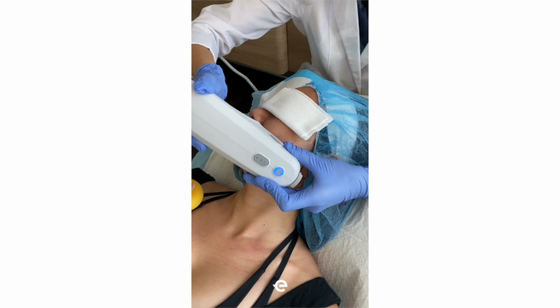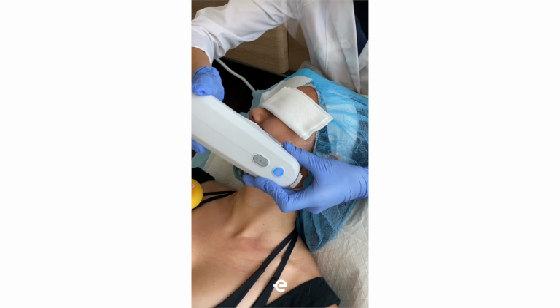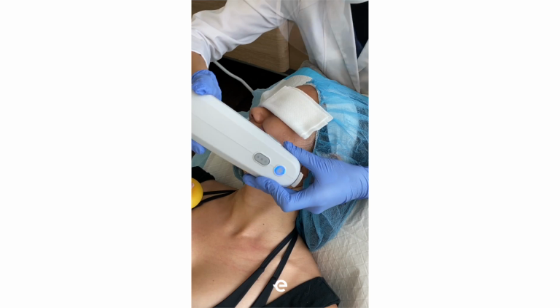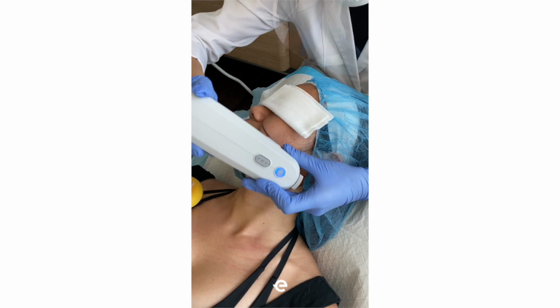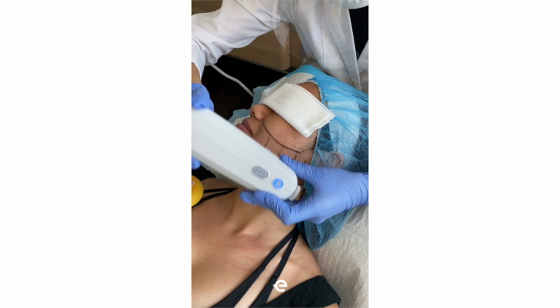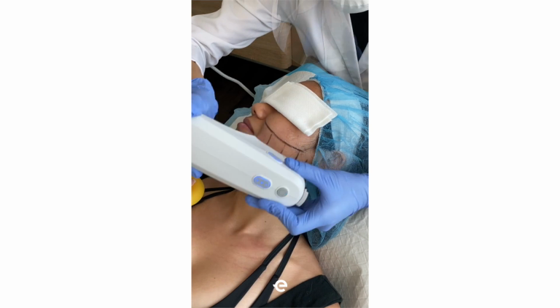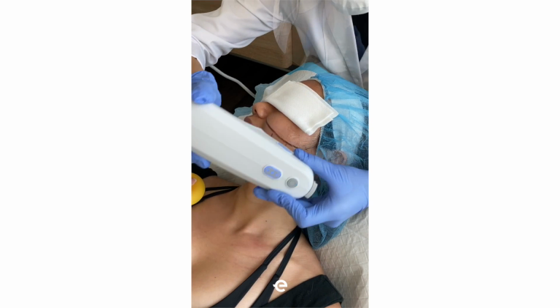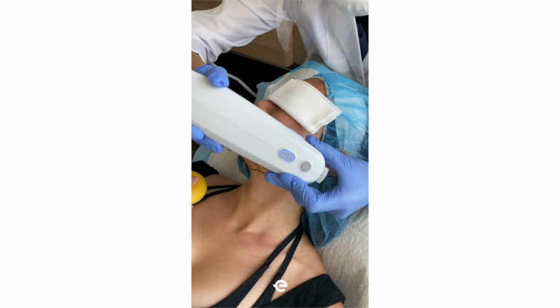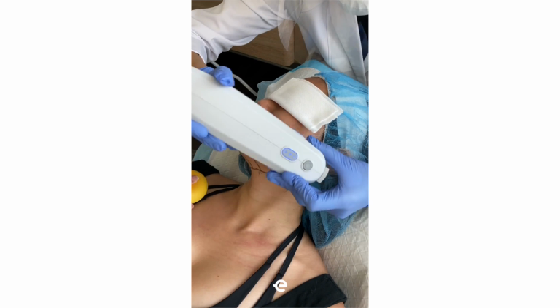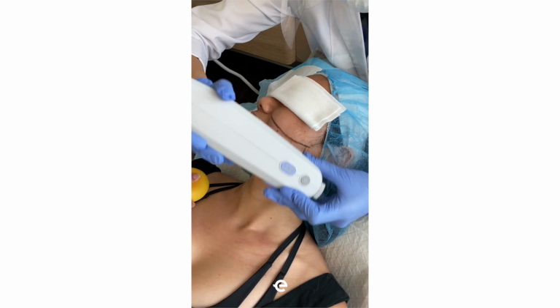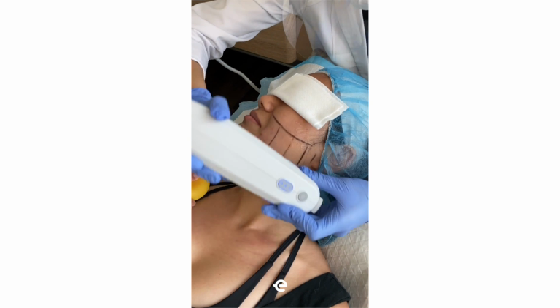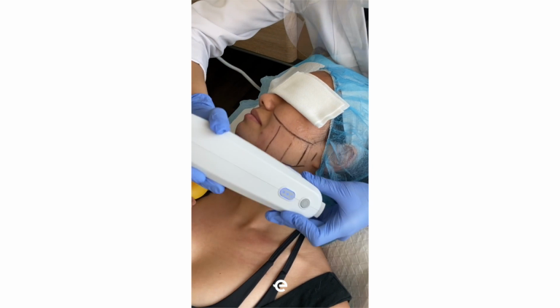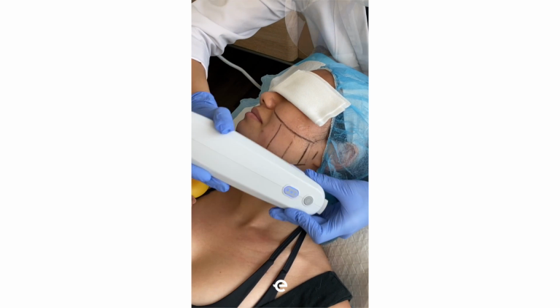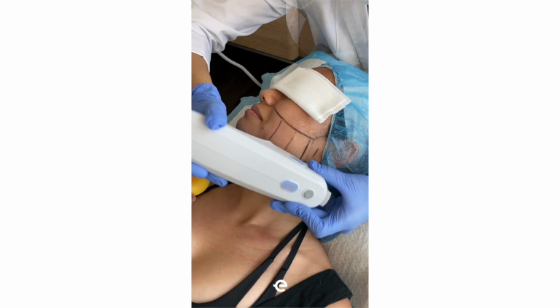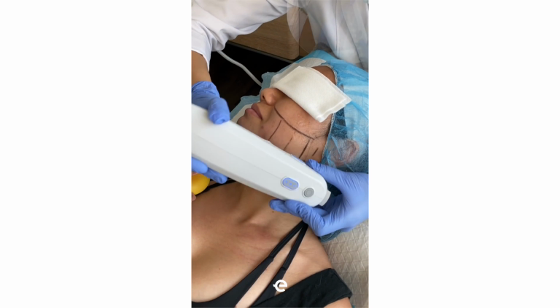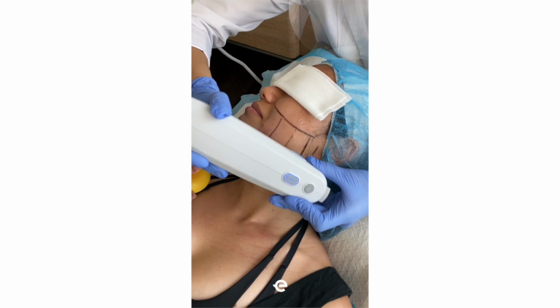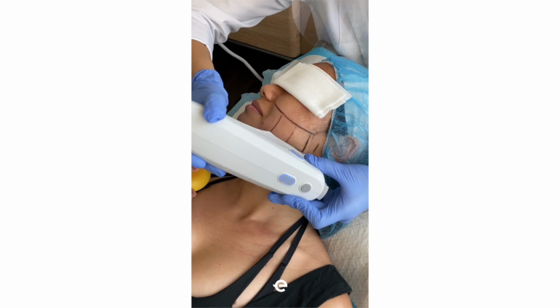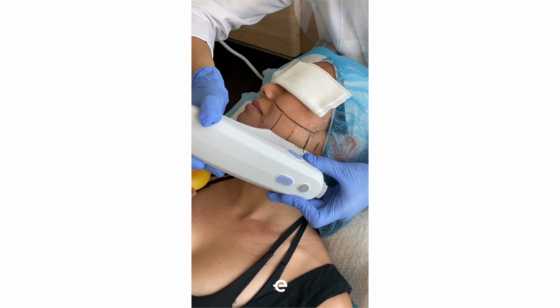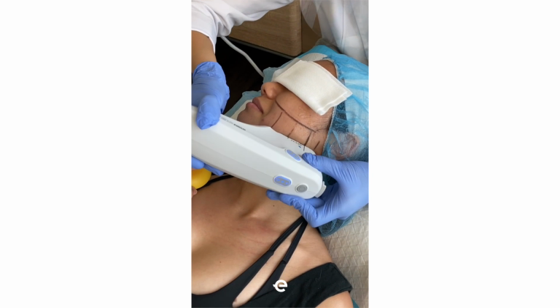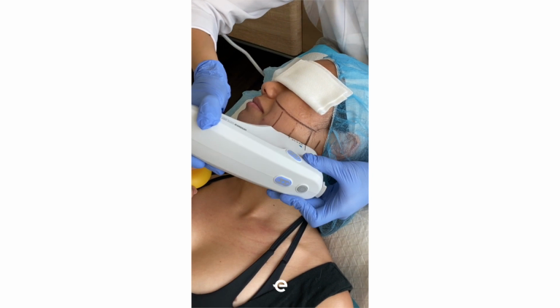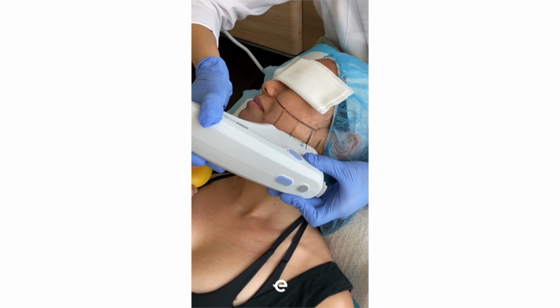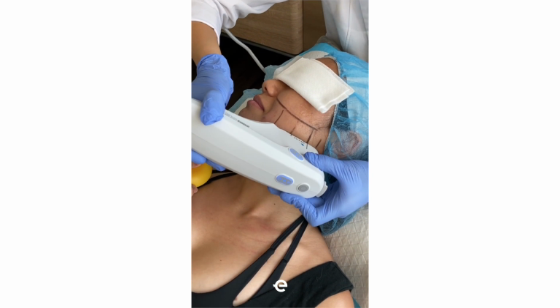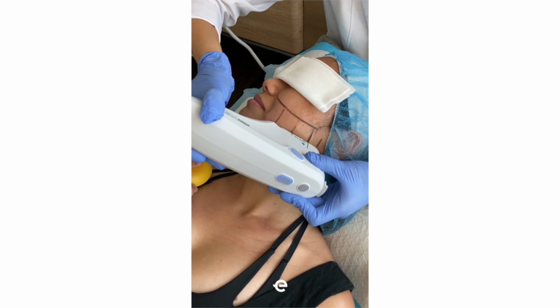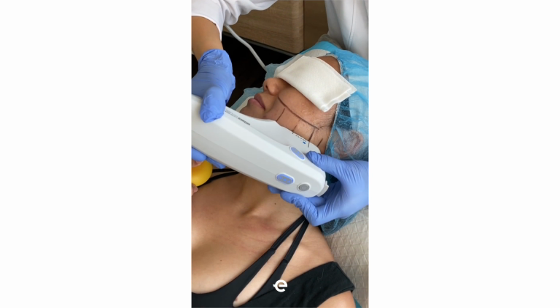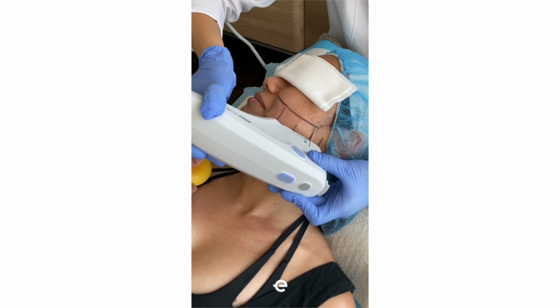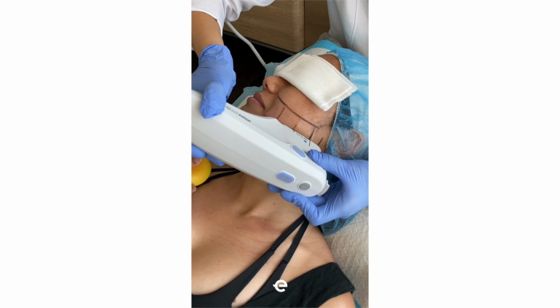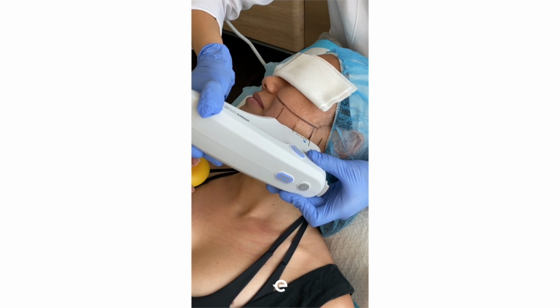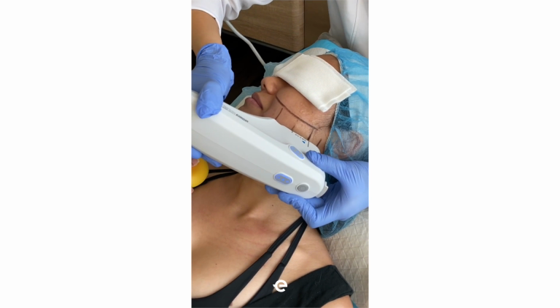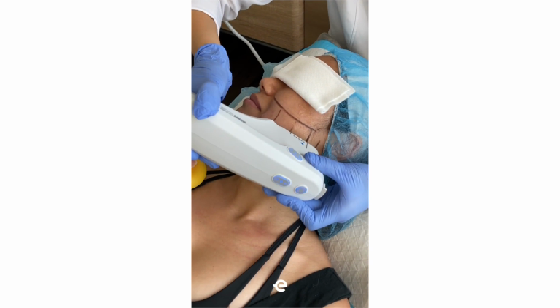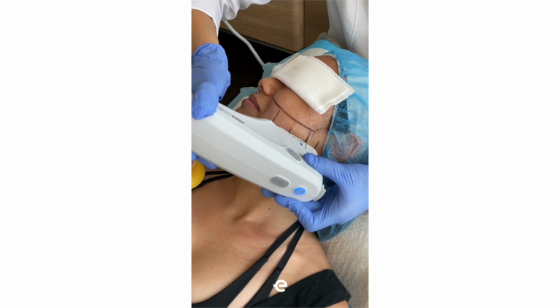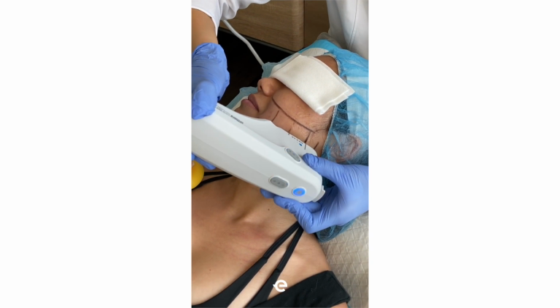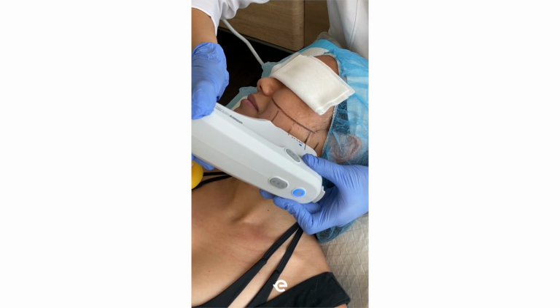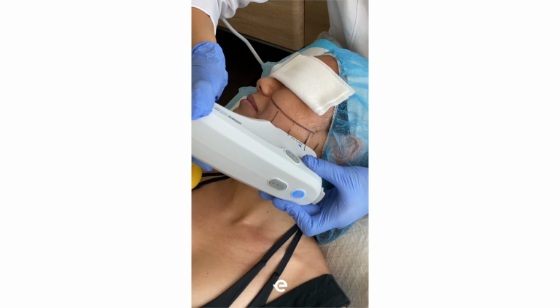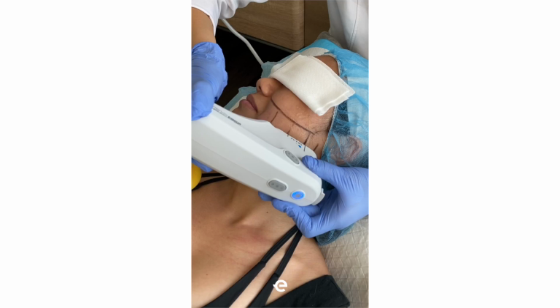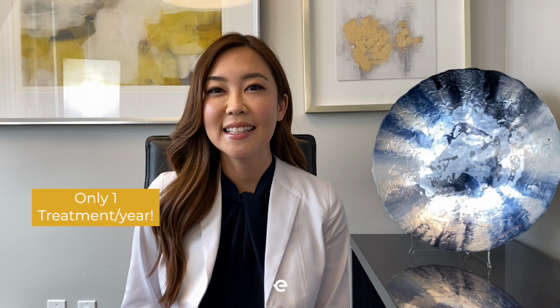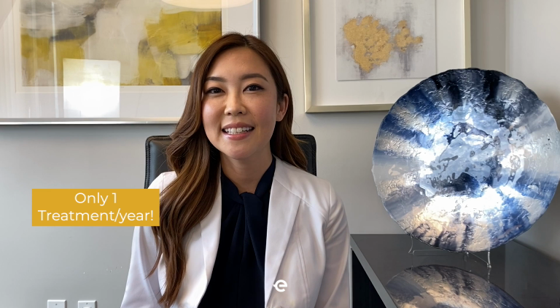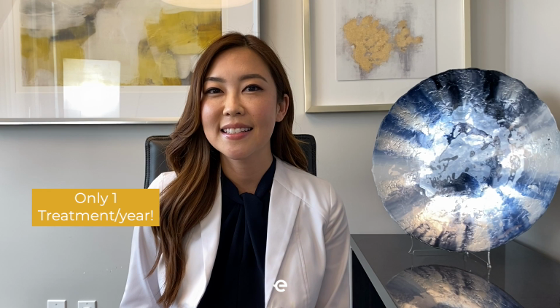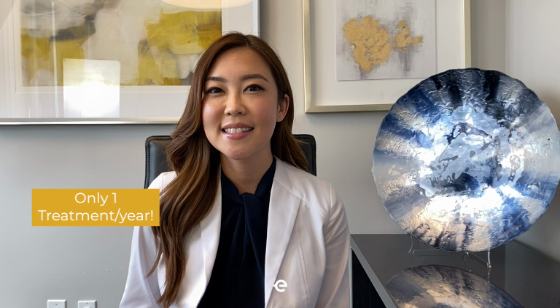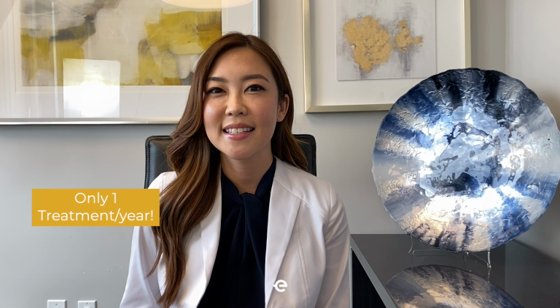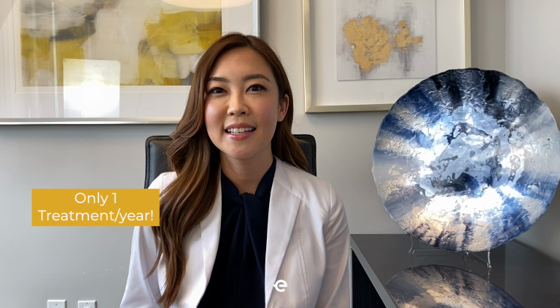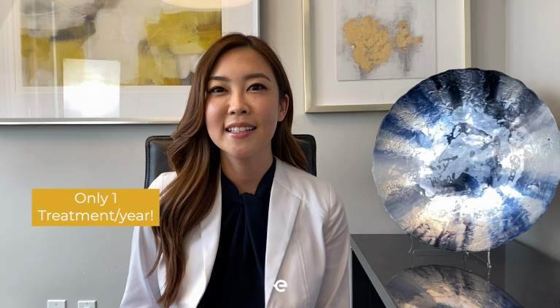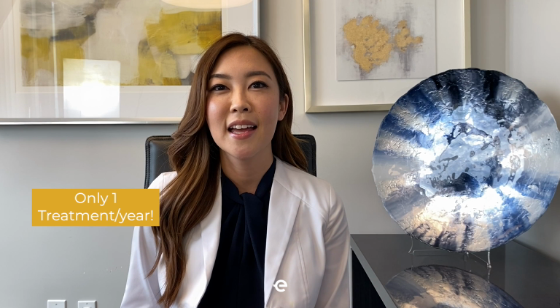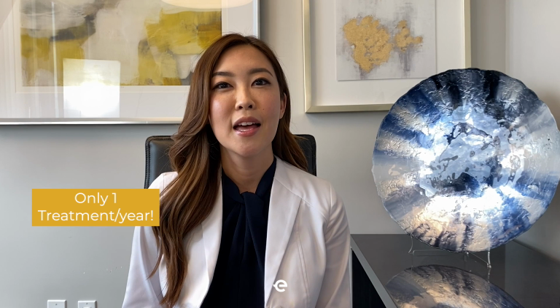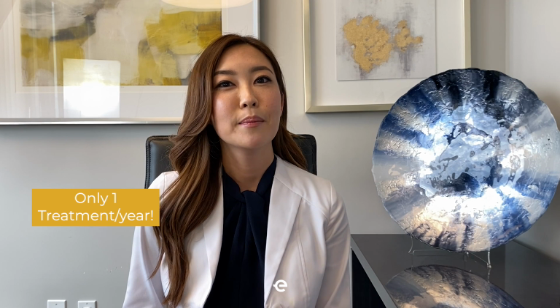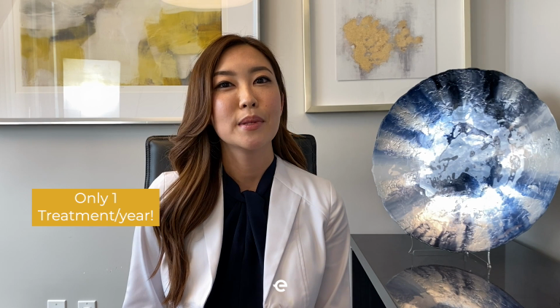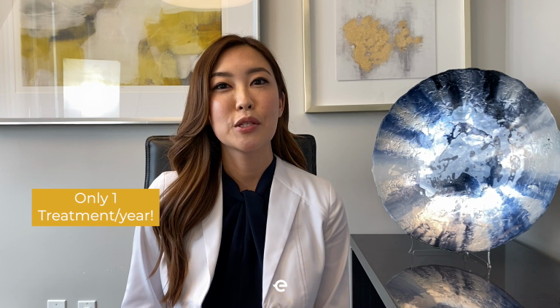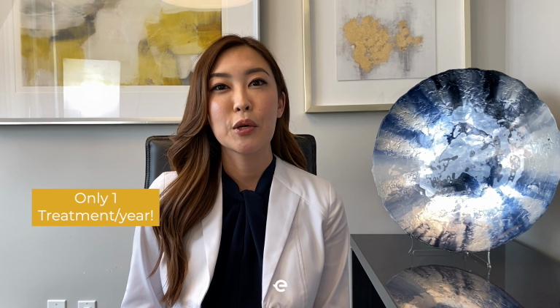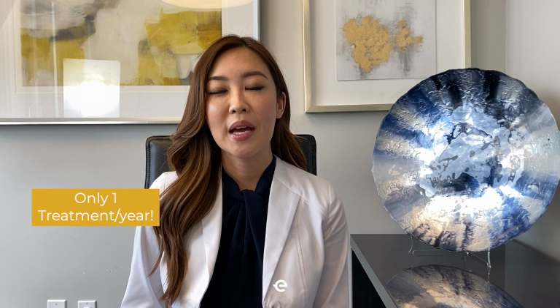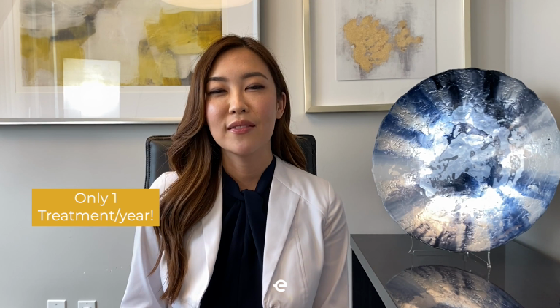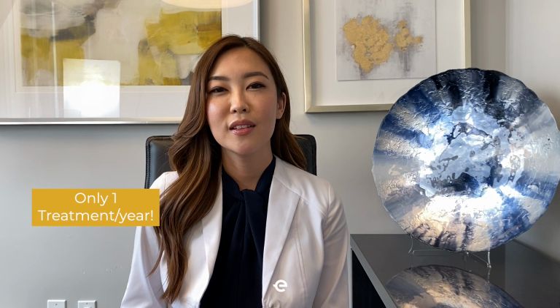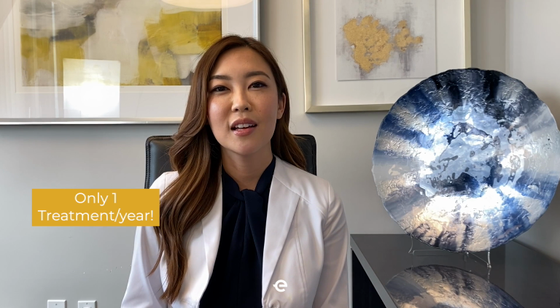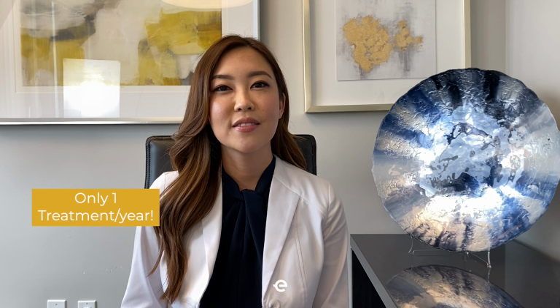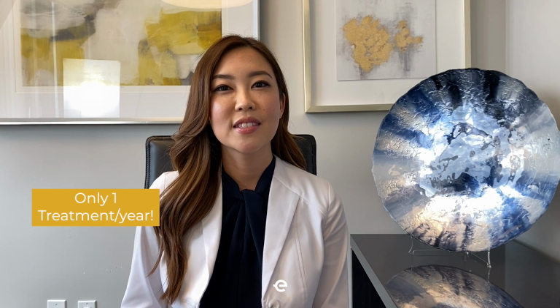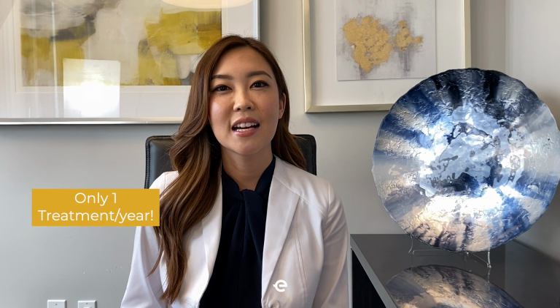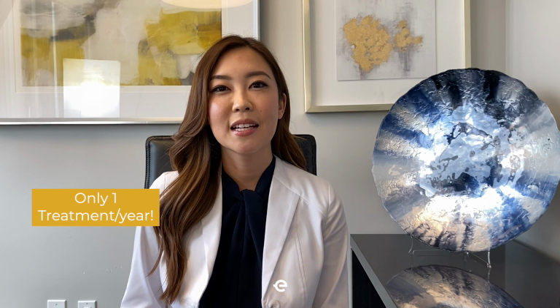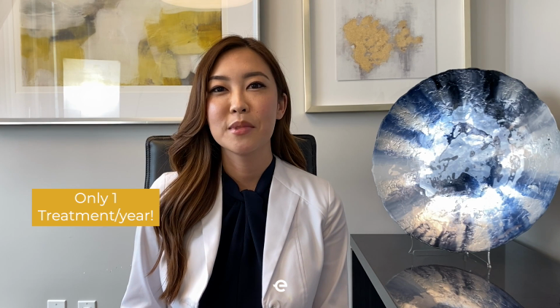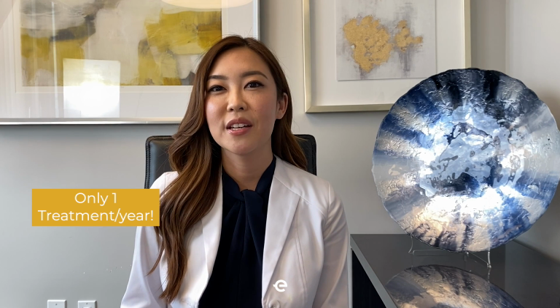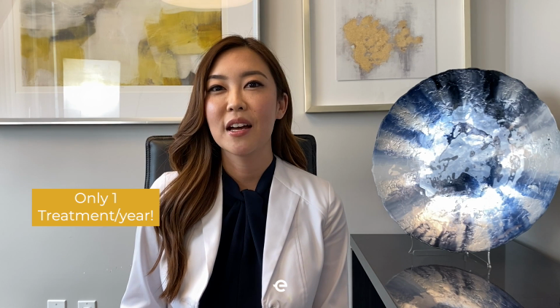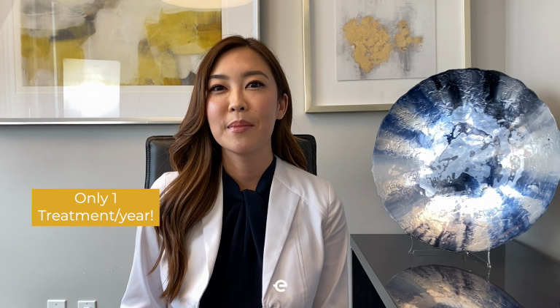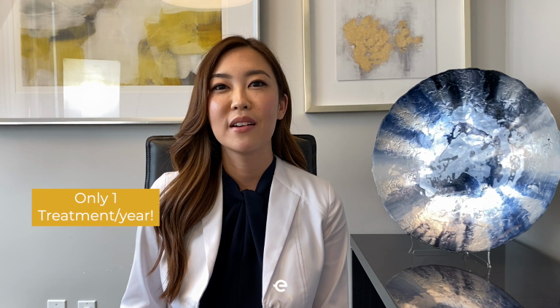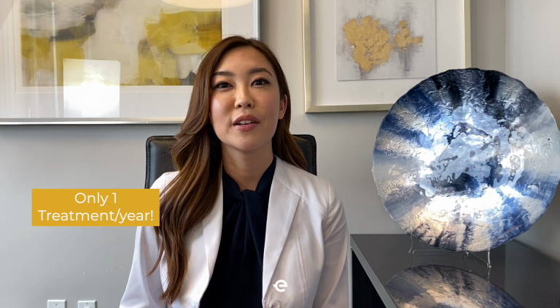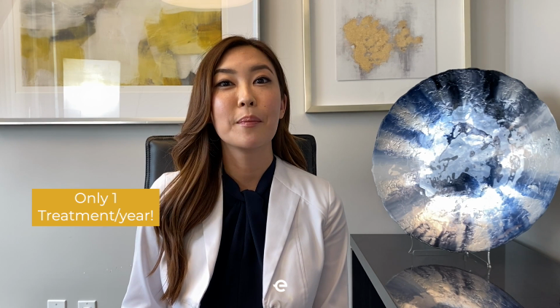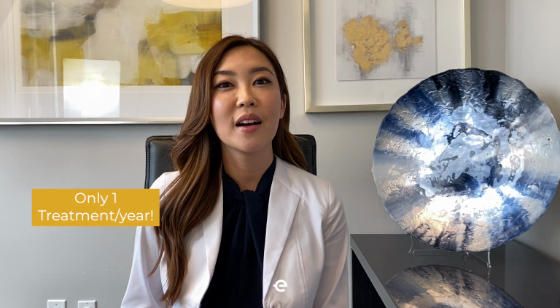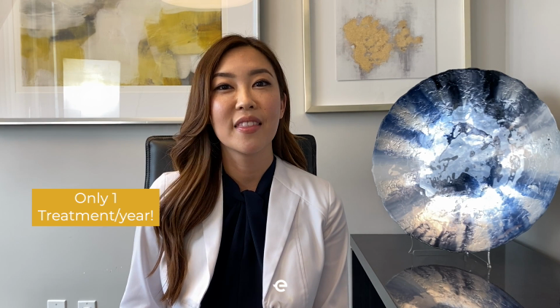This is a great treatment option for patients who want a little bit of tightening in the skin but don't have a lot of time to come every month.